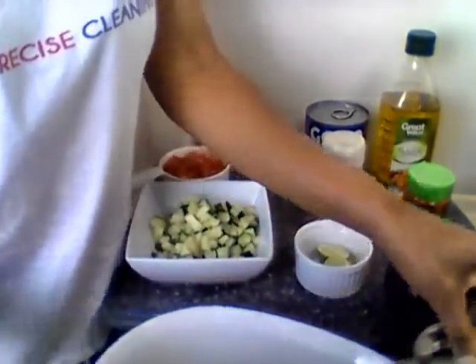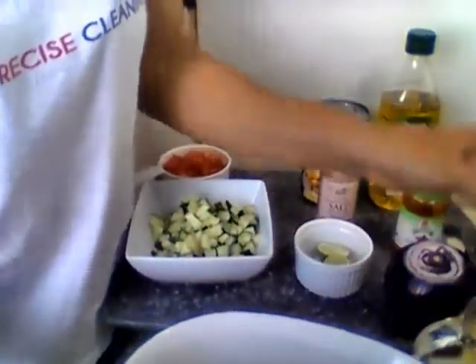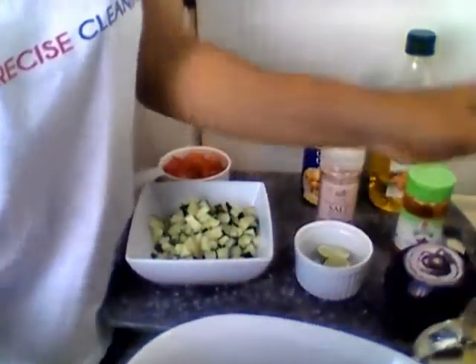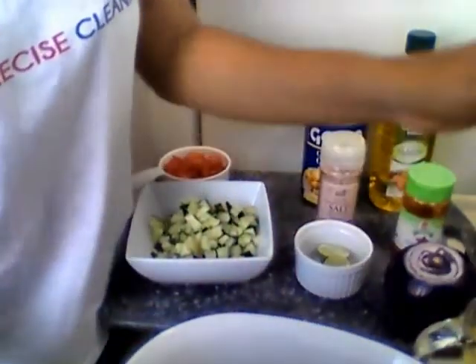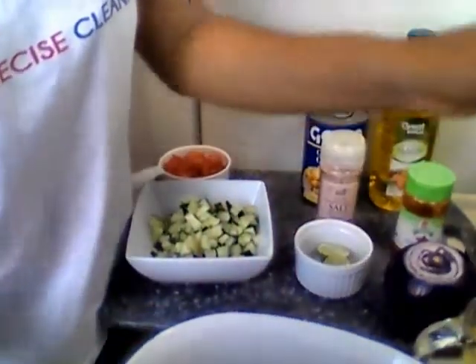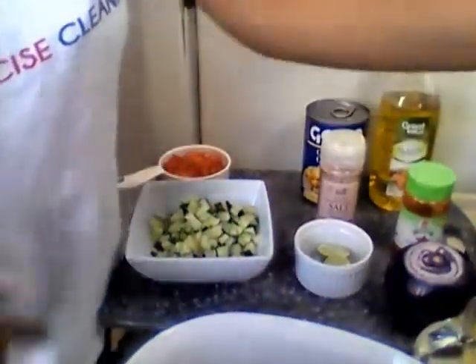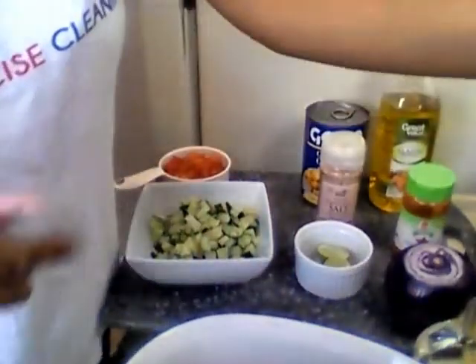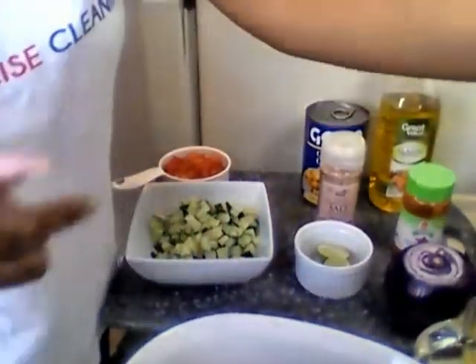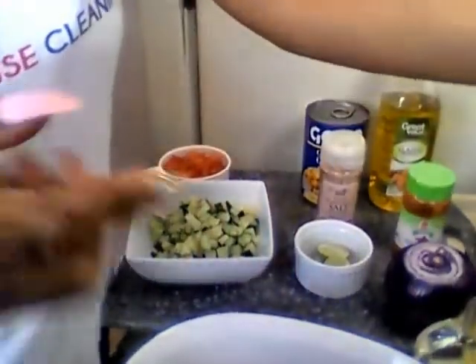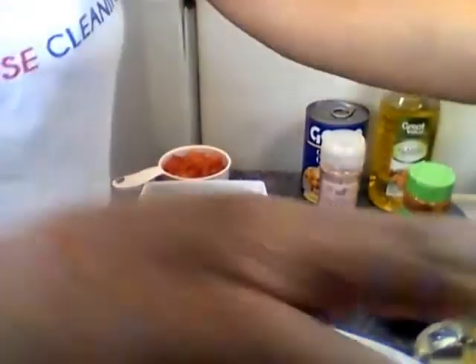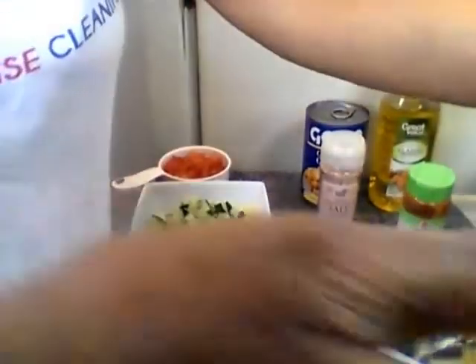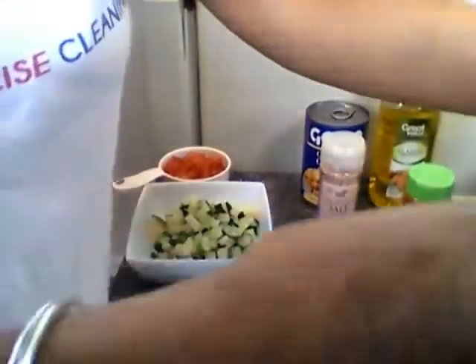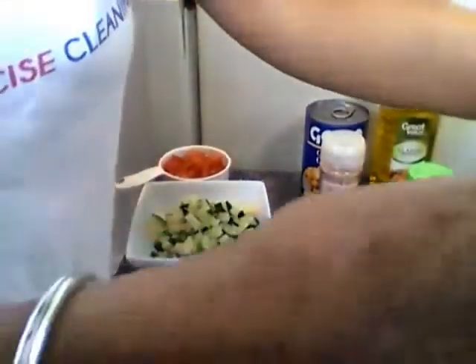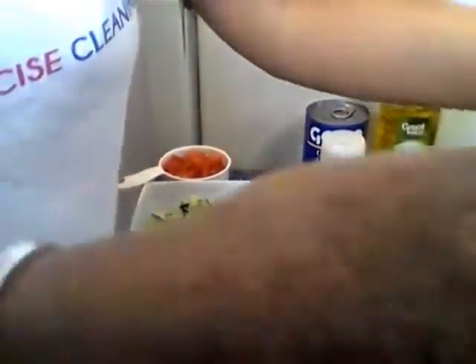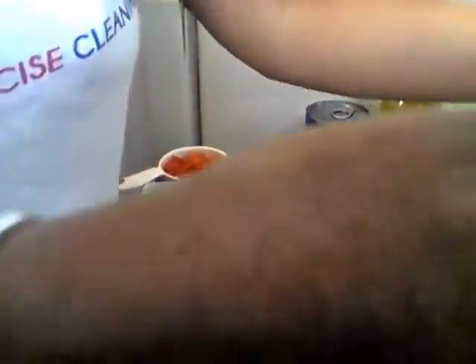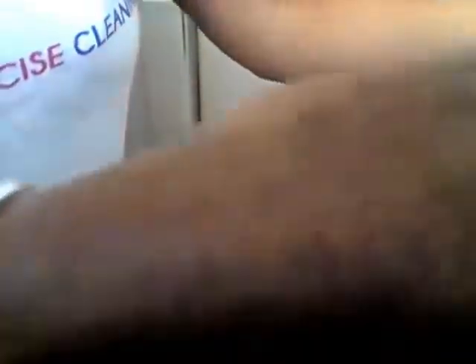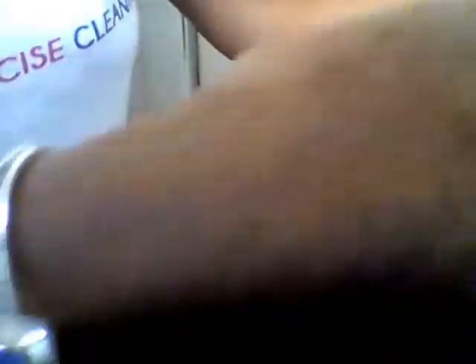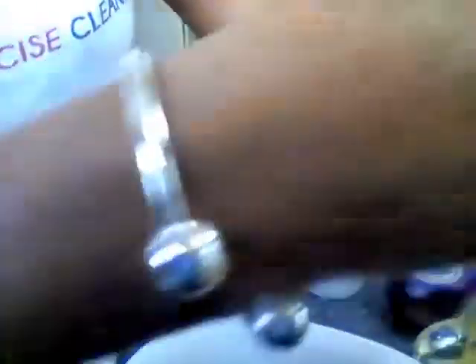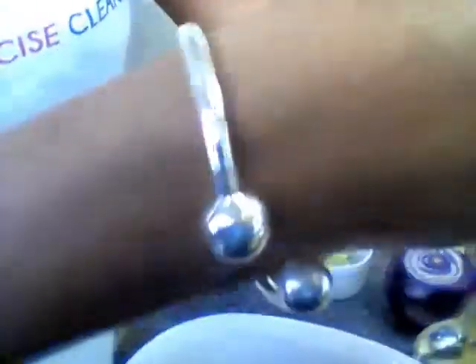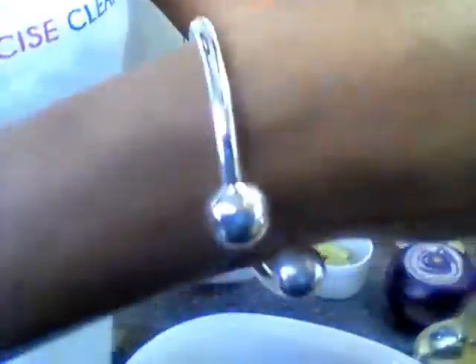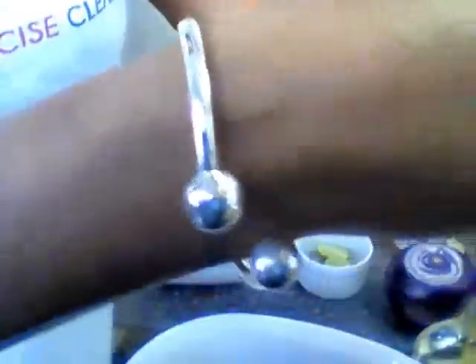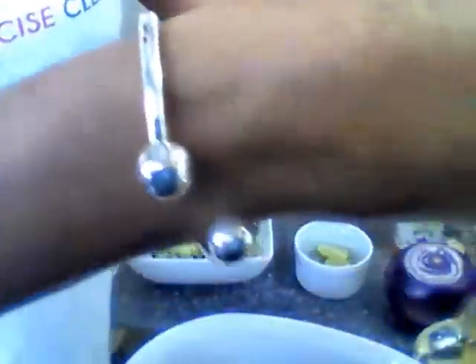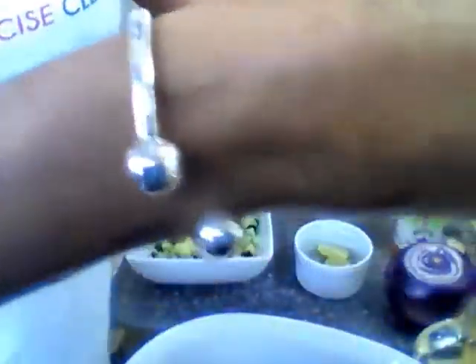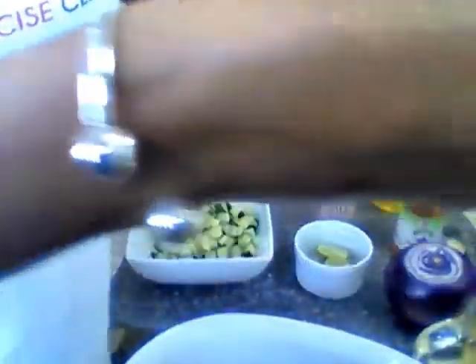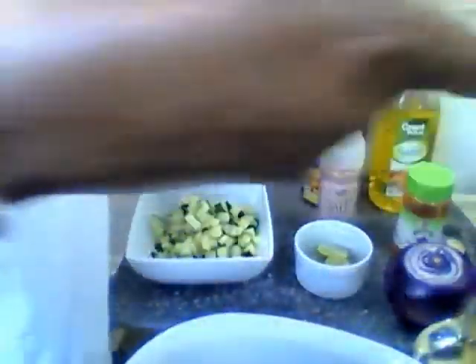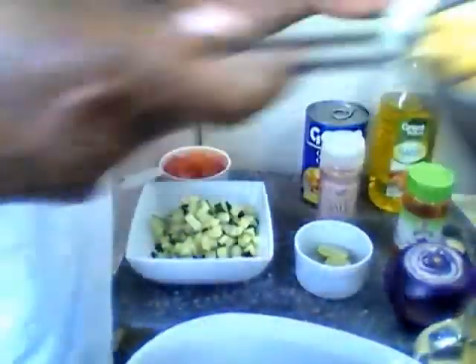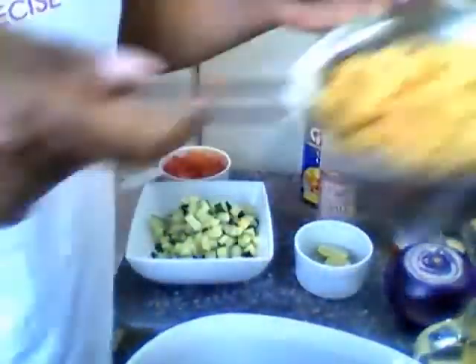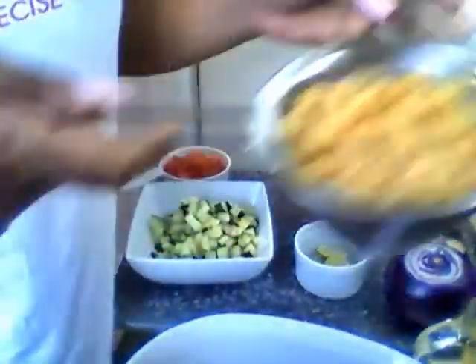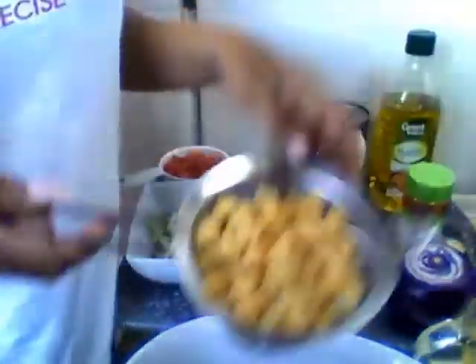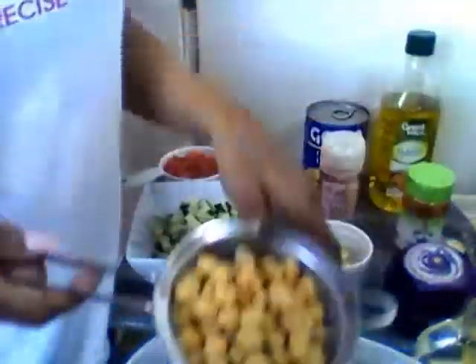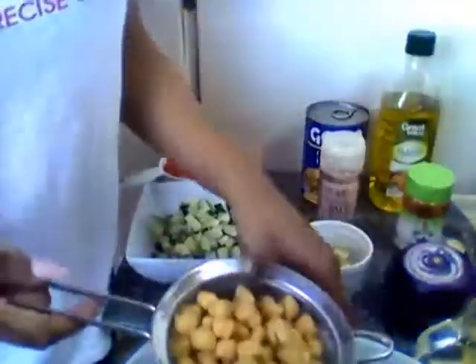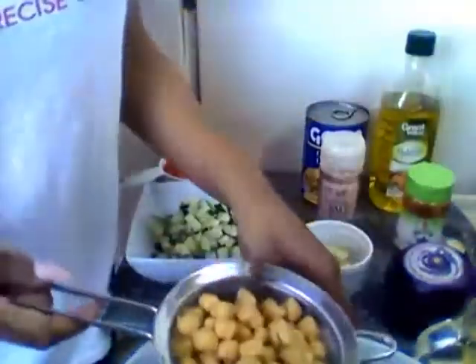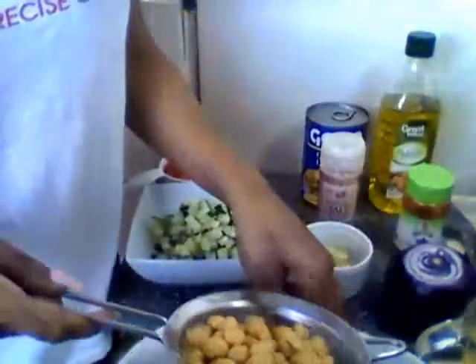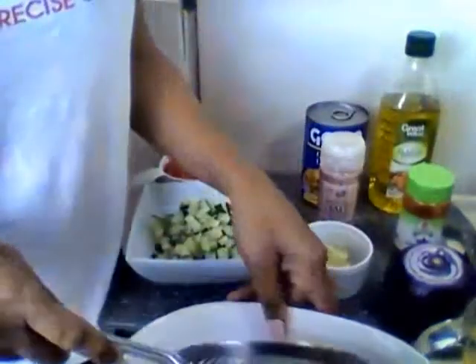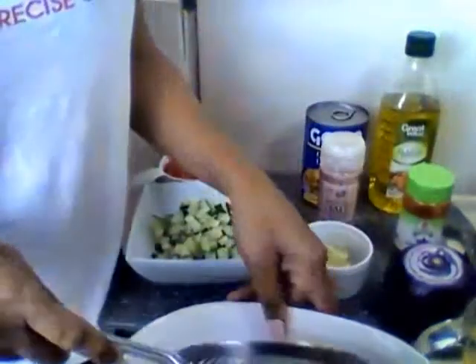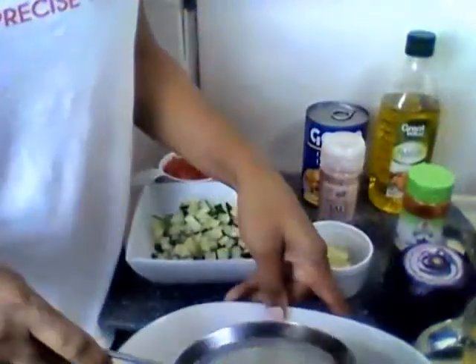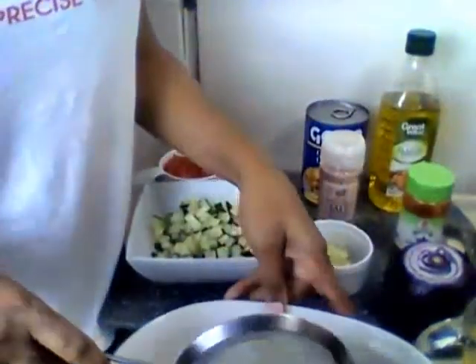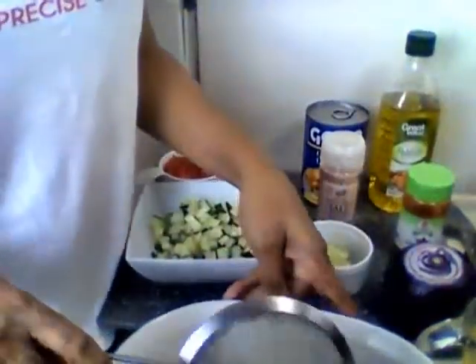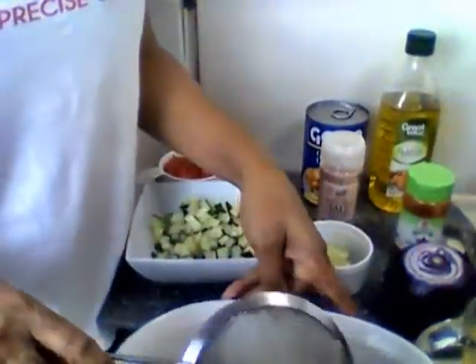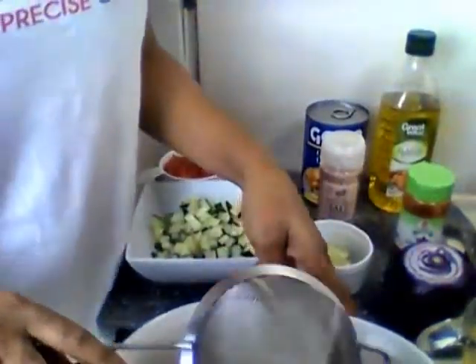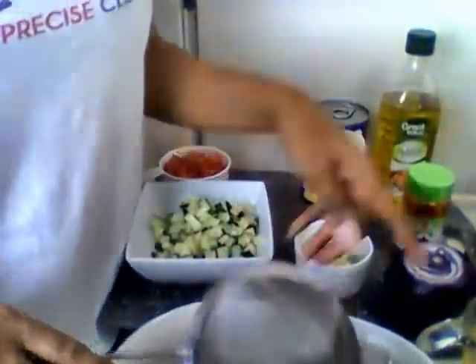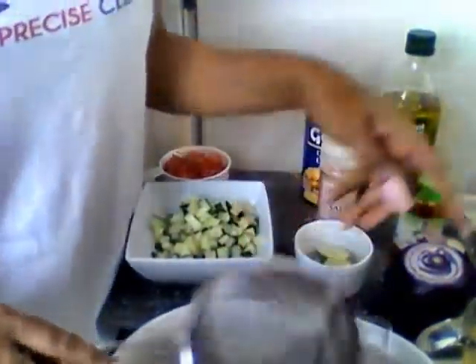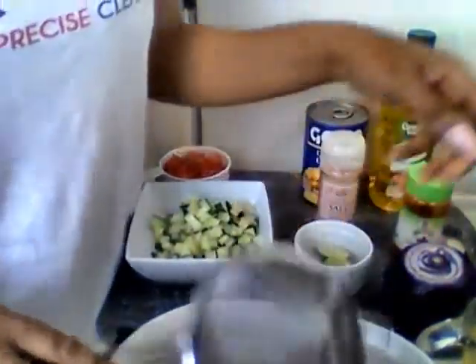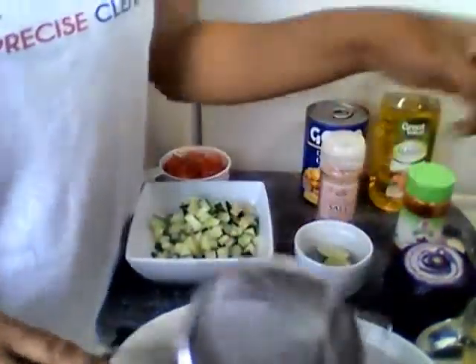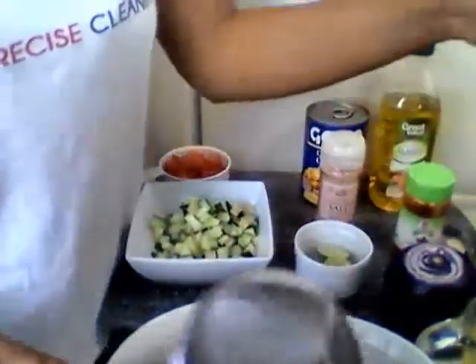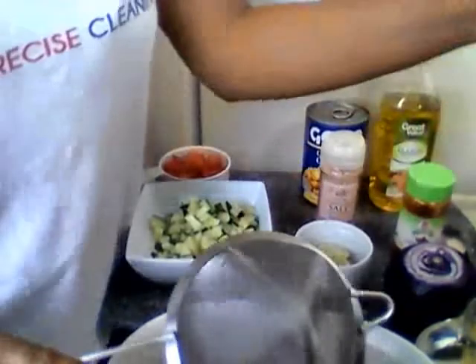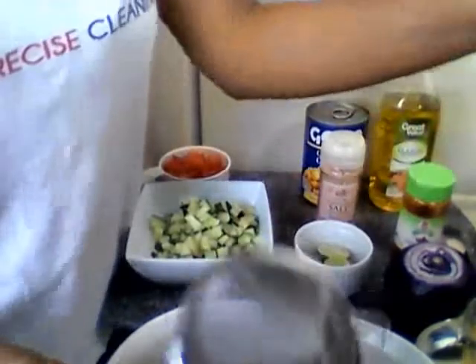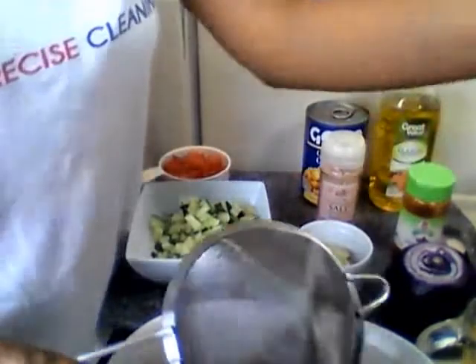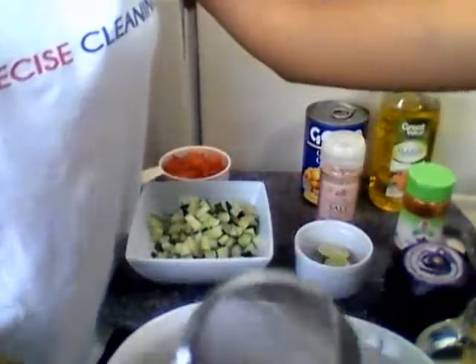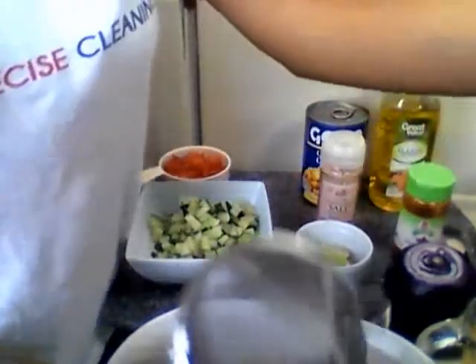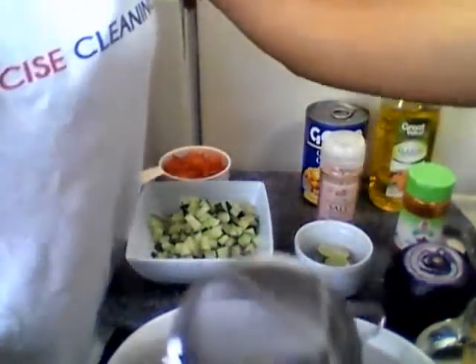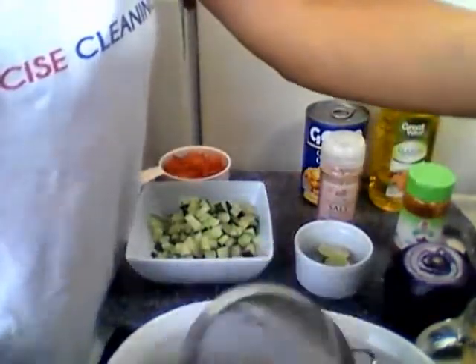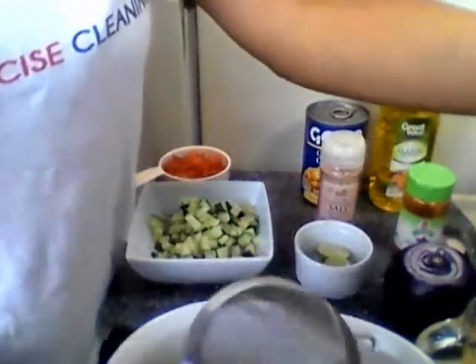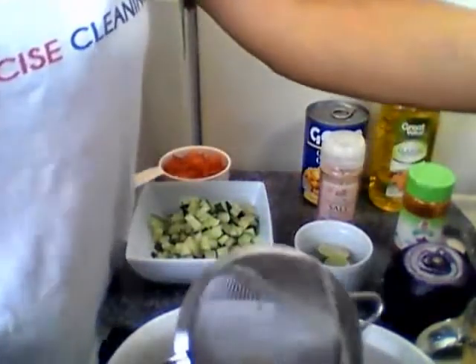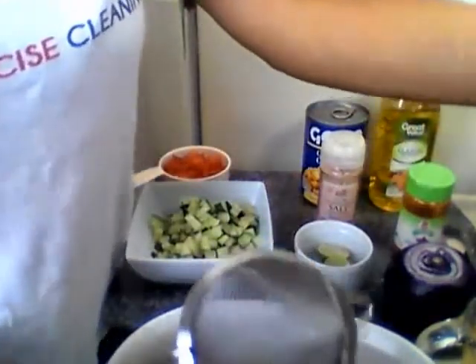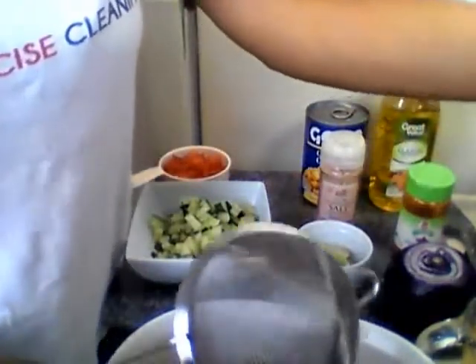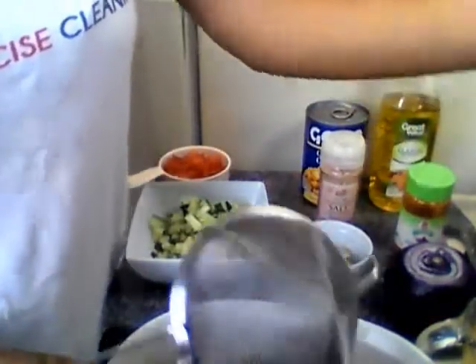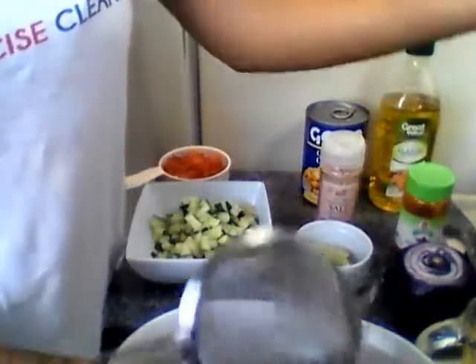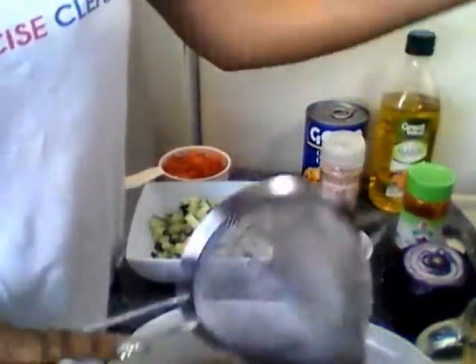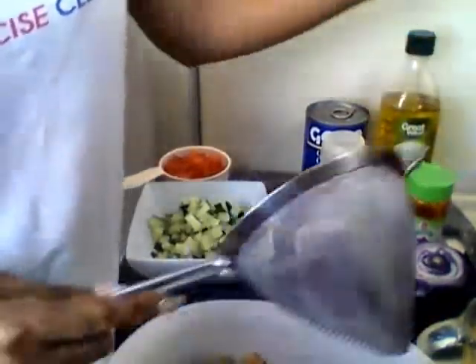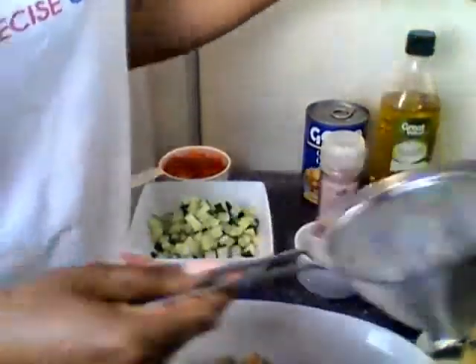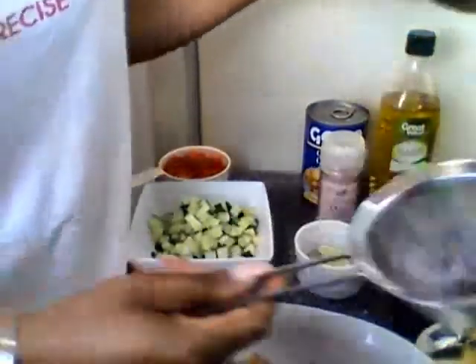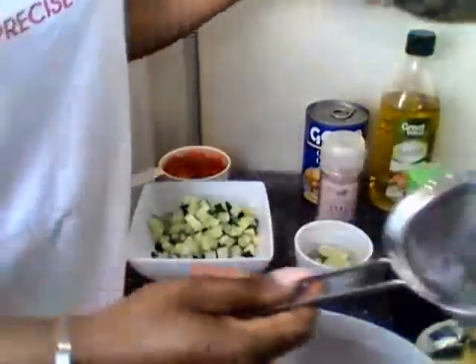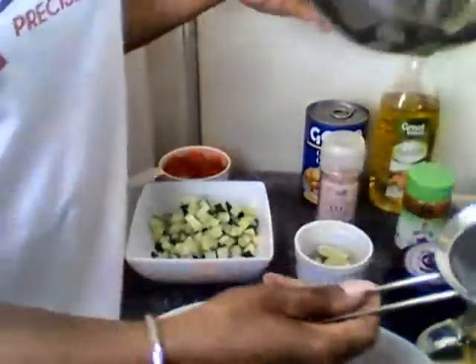So we got the two cans of garbanzo beans — that's one can, let me get these other ones out.